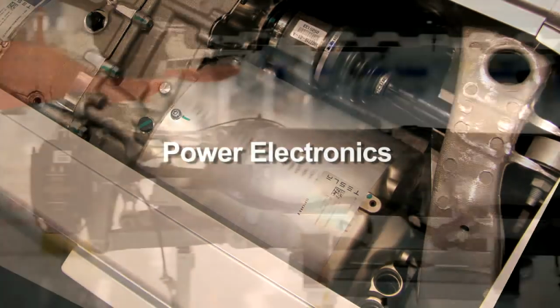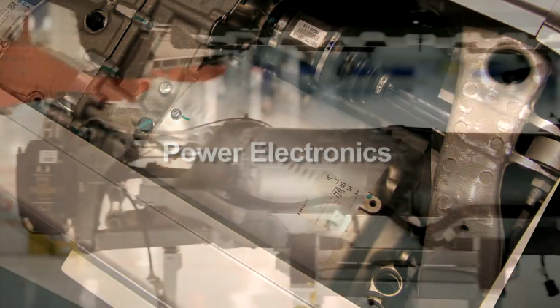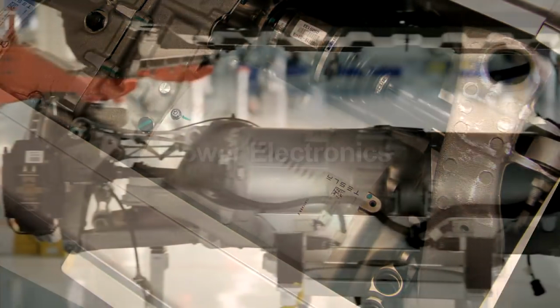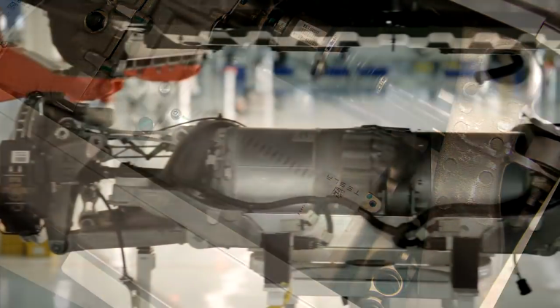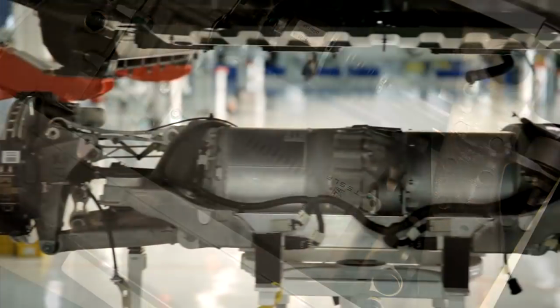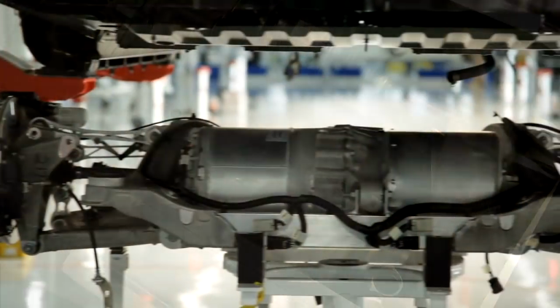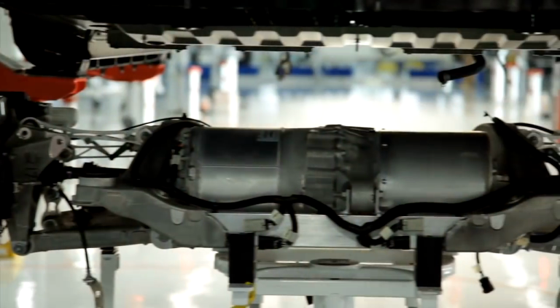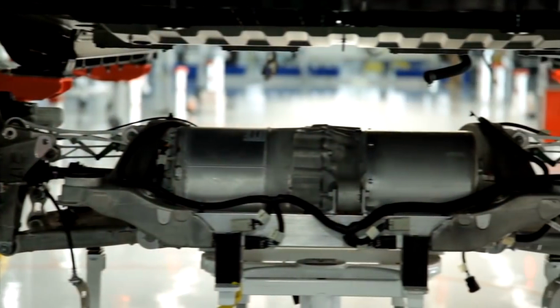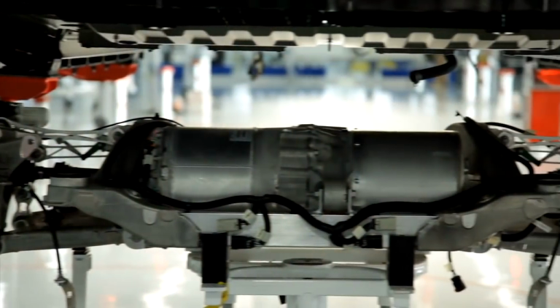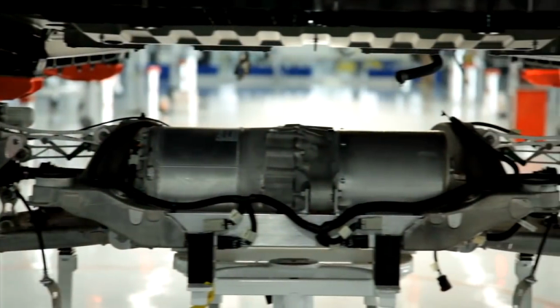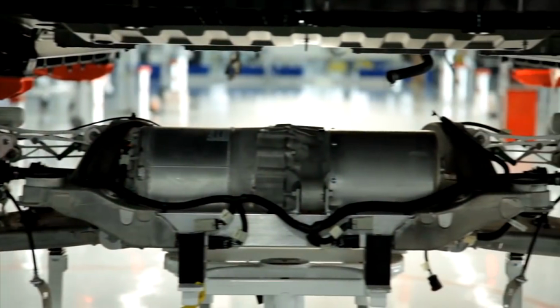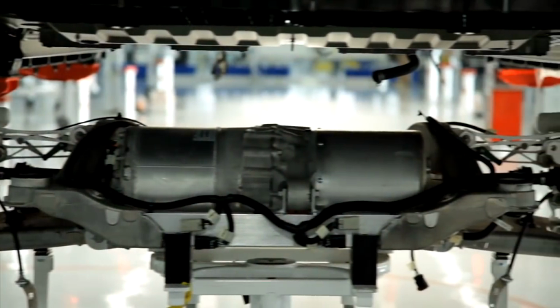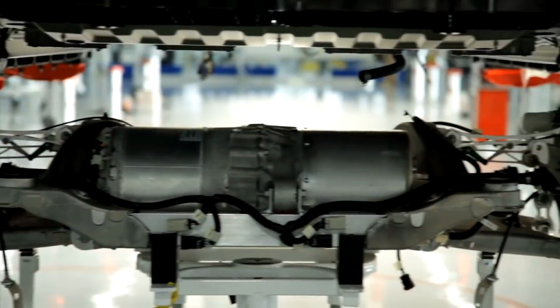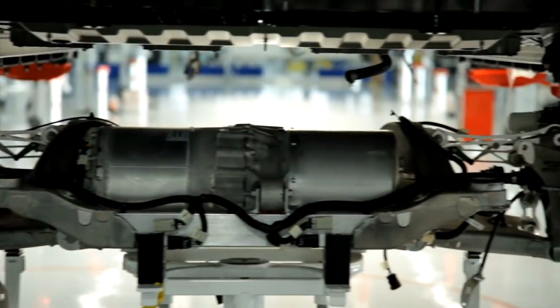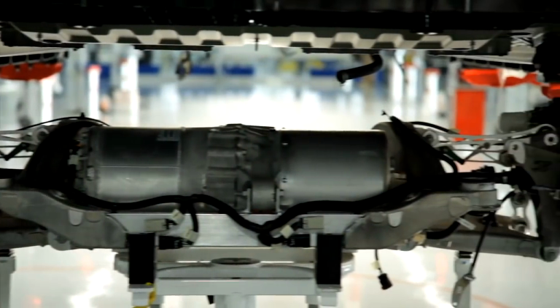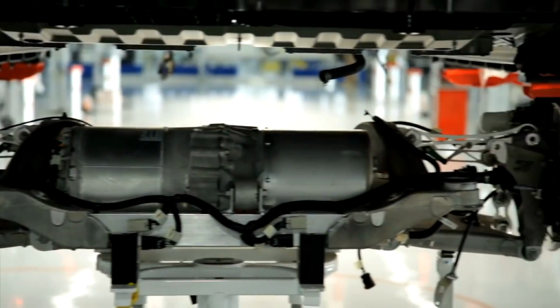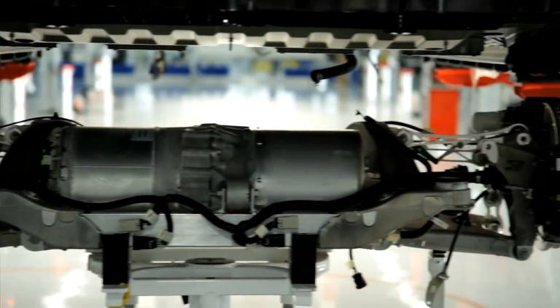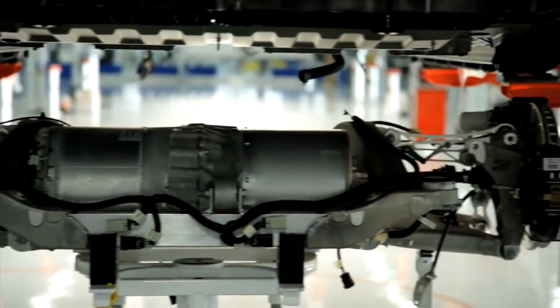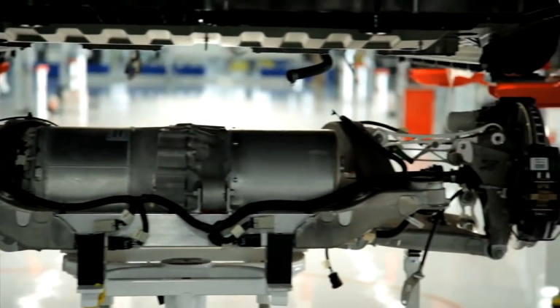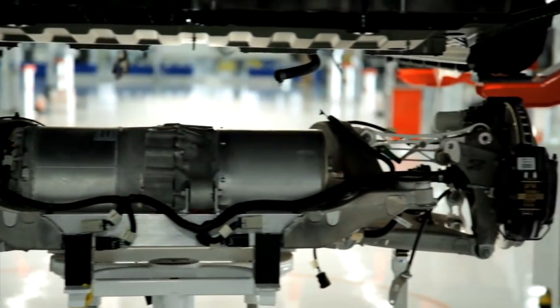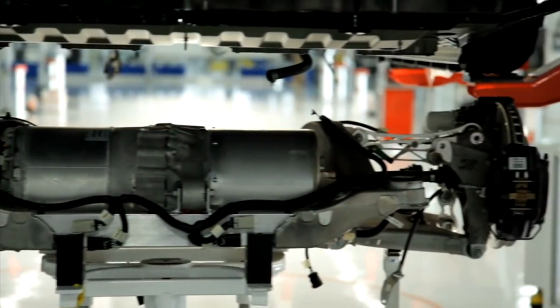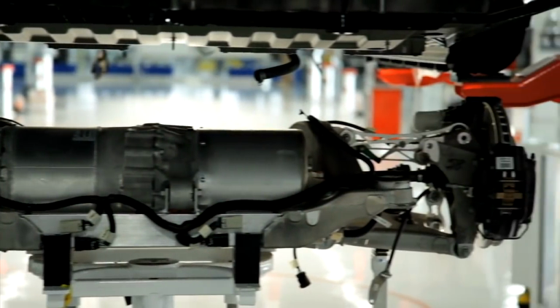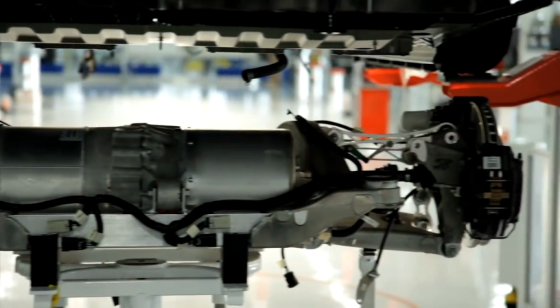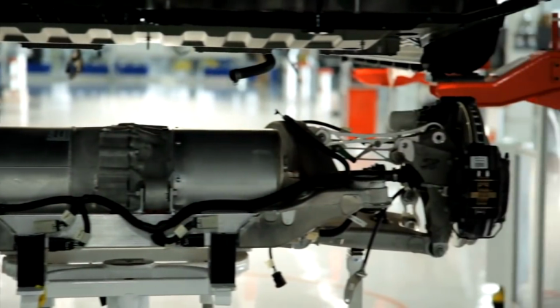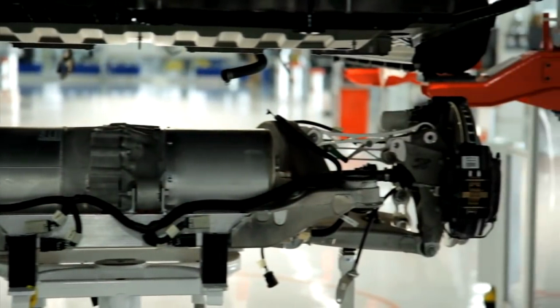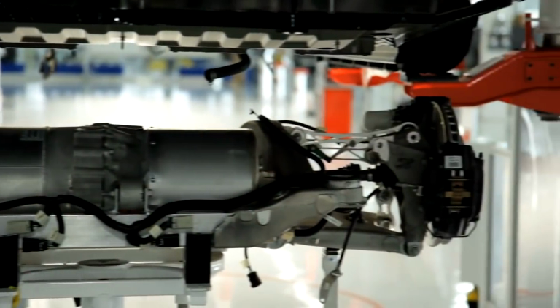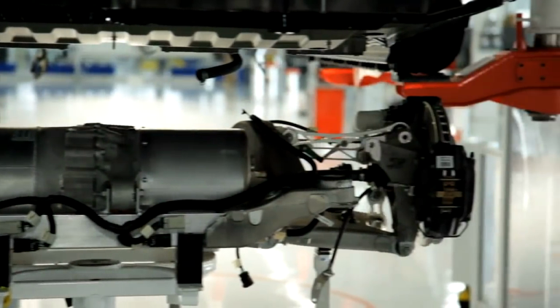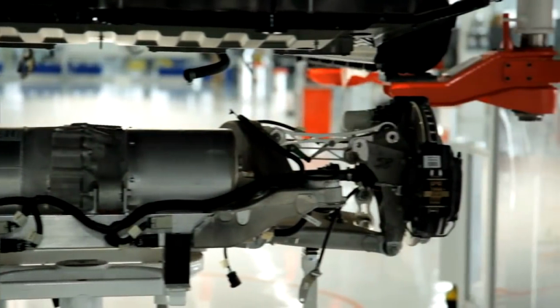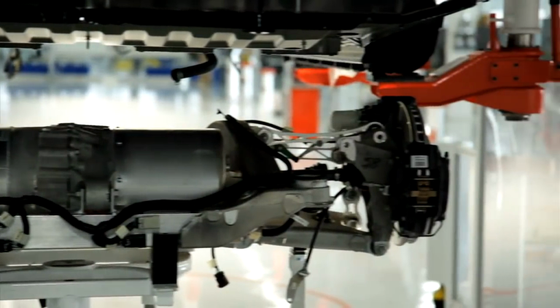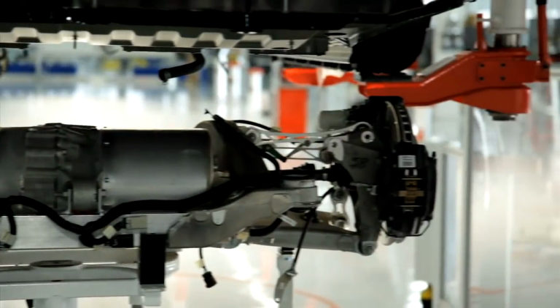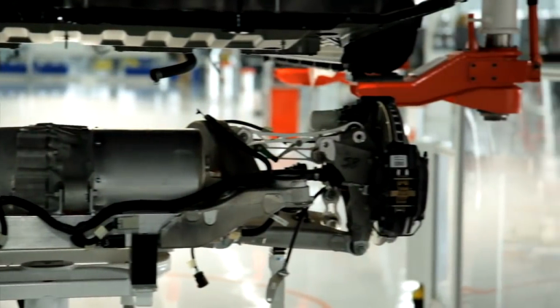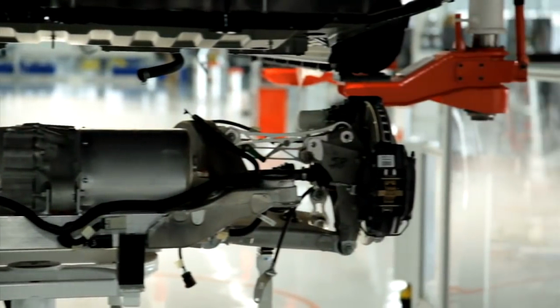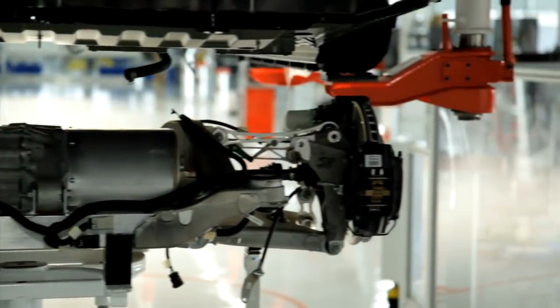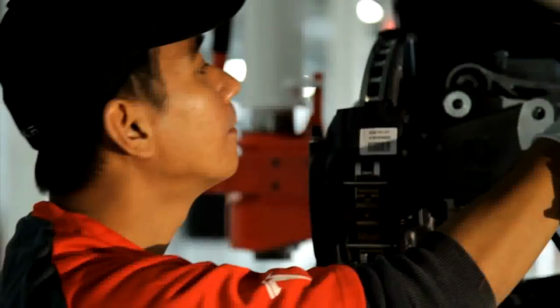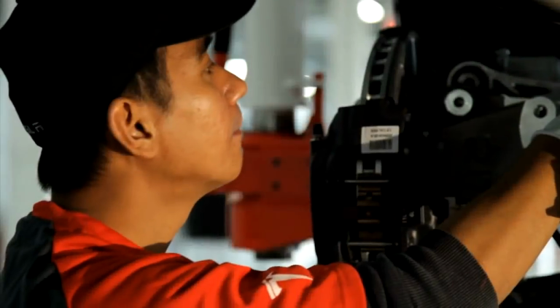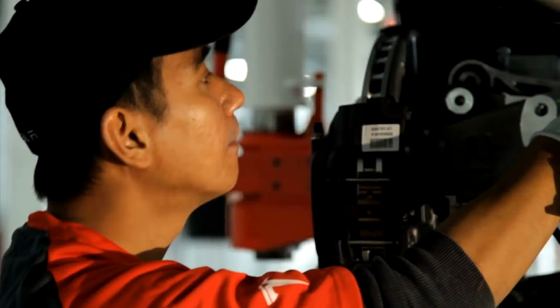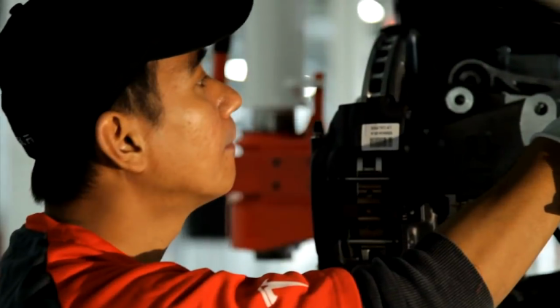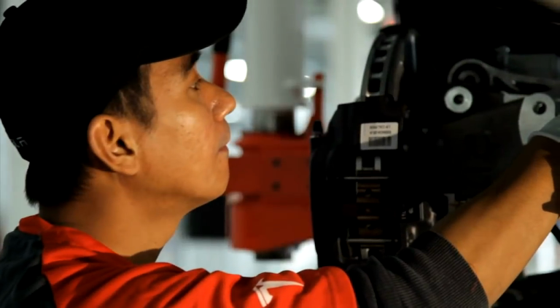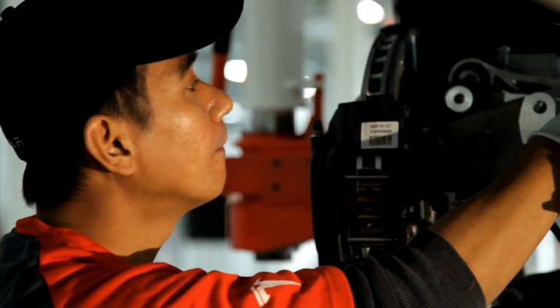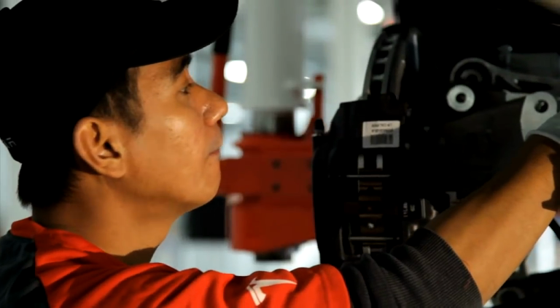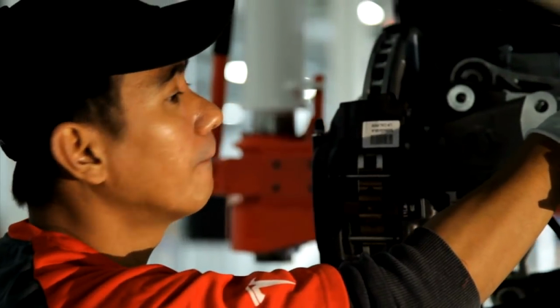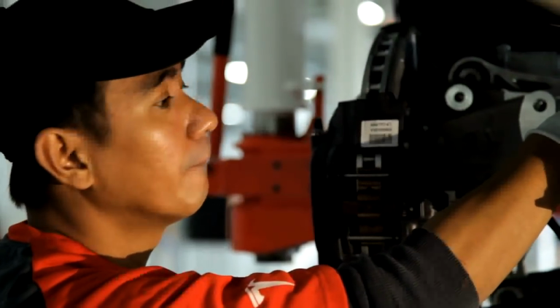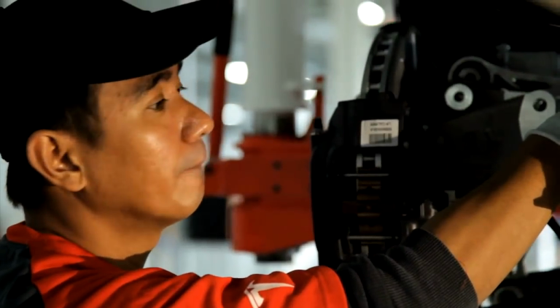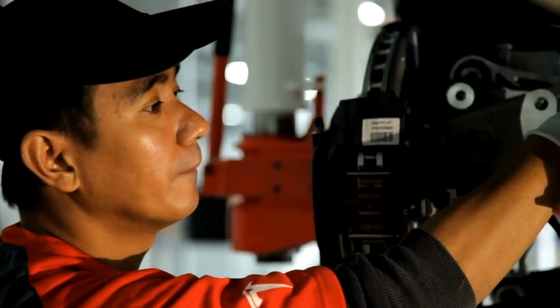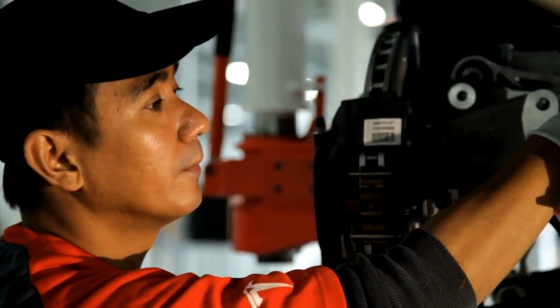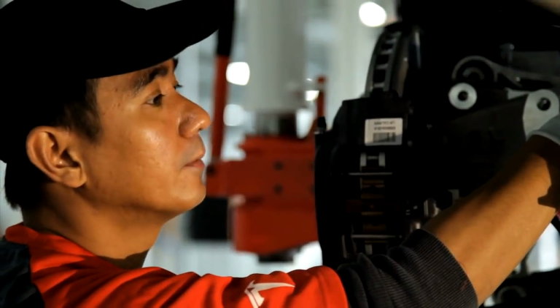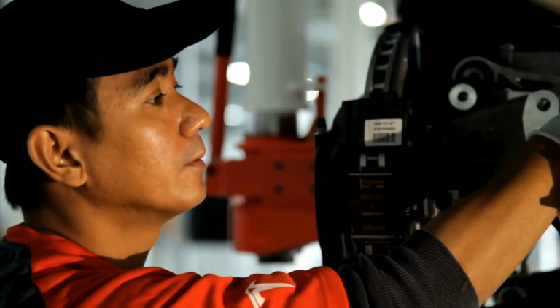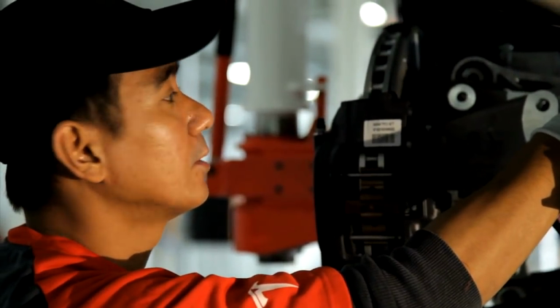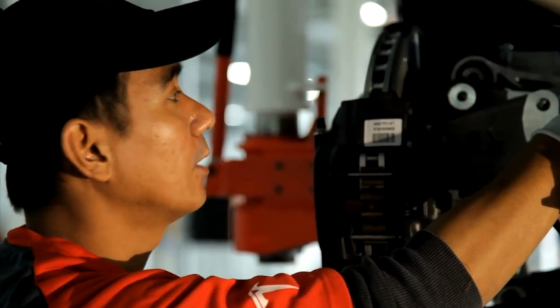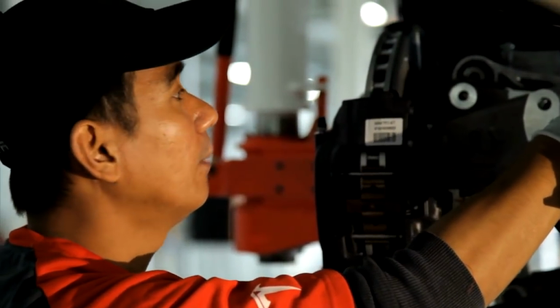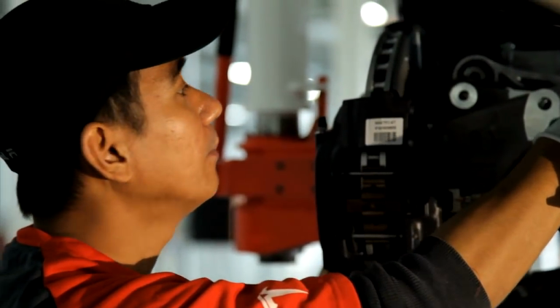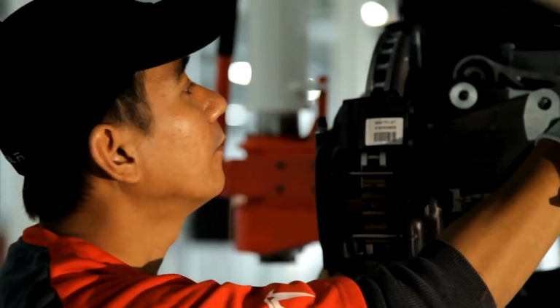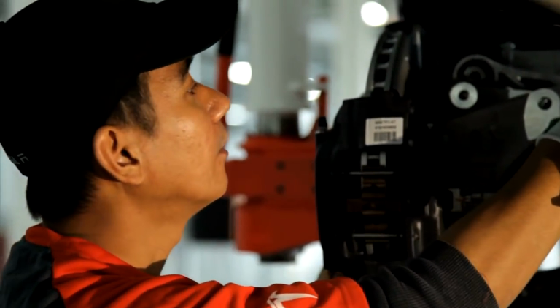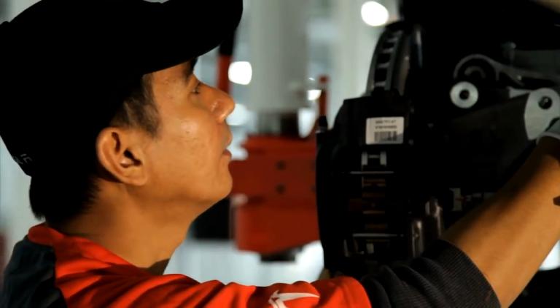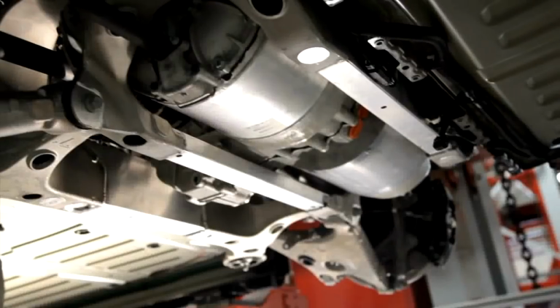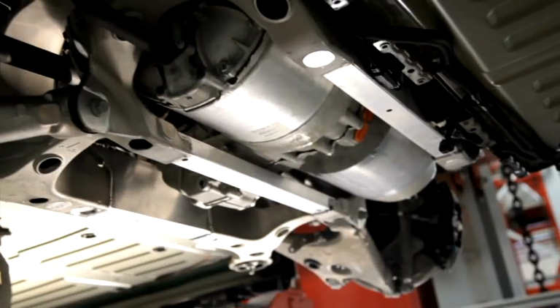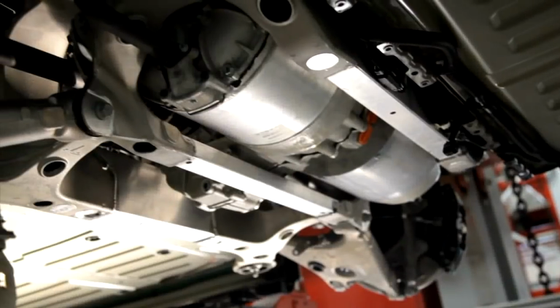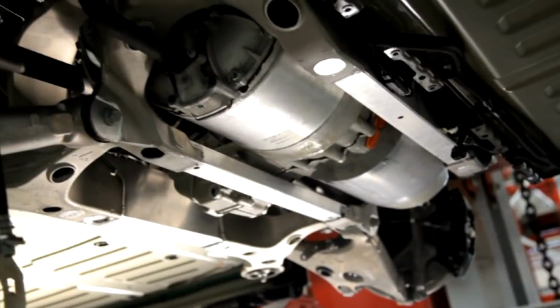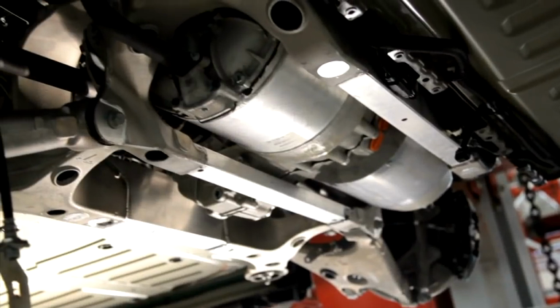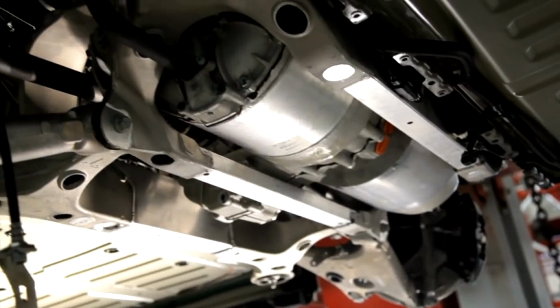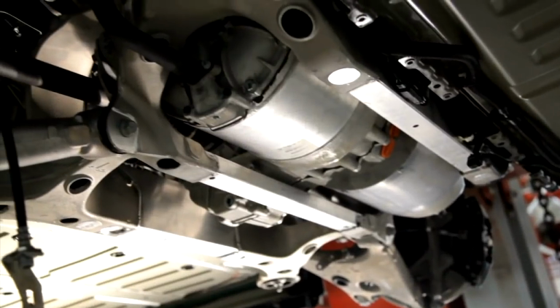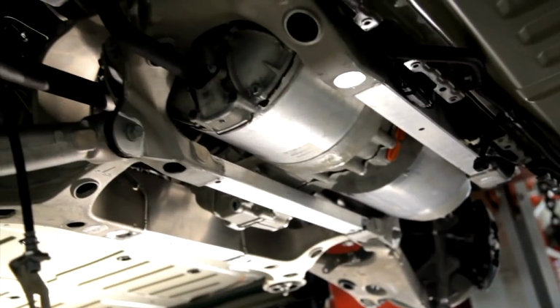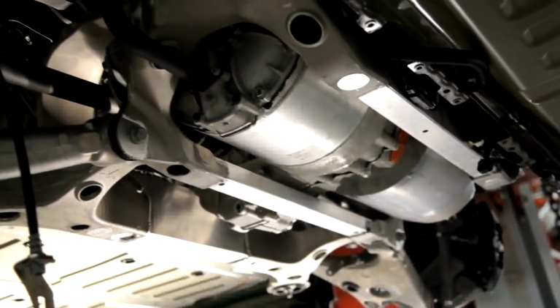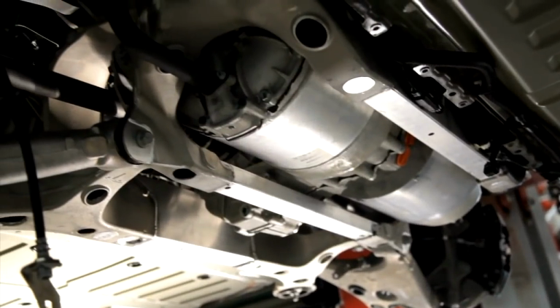These are all liquid-cooled, they're all shrink-wrapped right between the wheels, the rear wheels, along the axle of Model S.